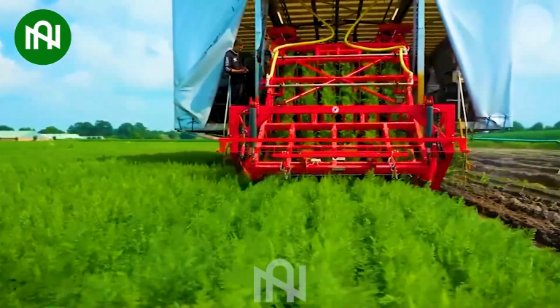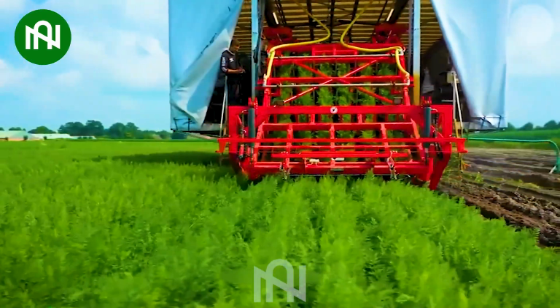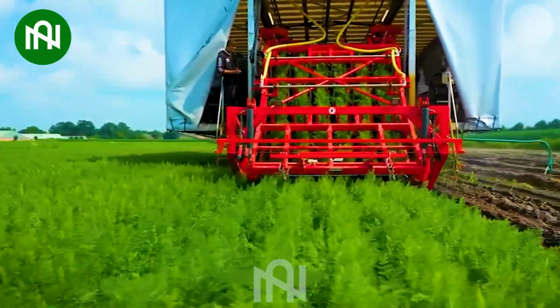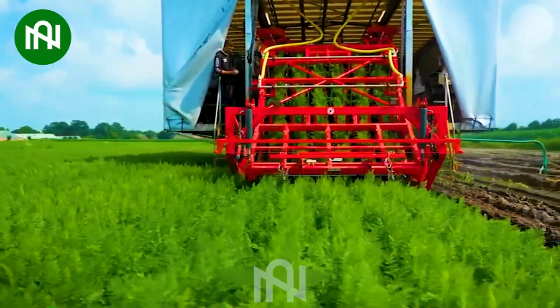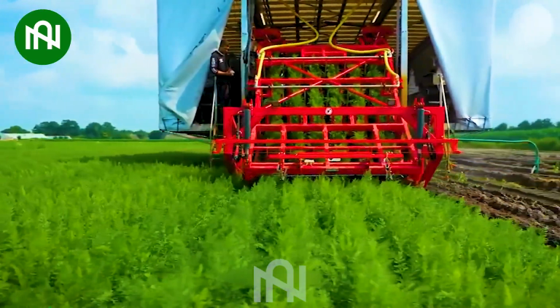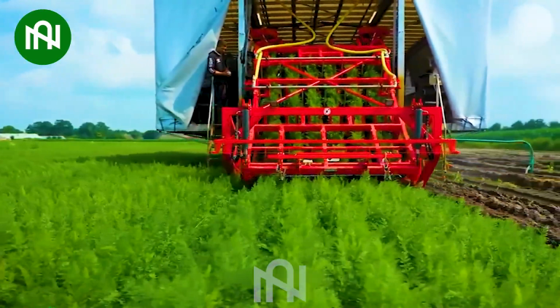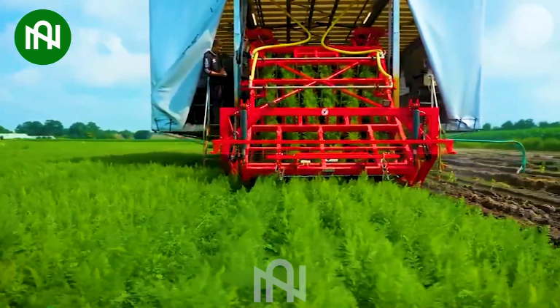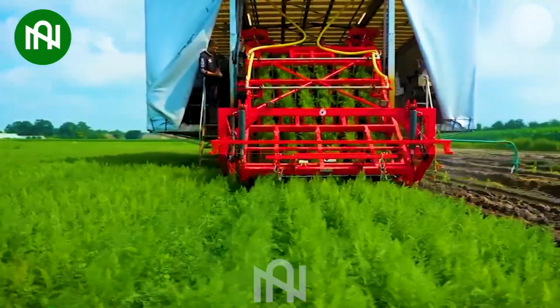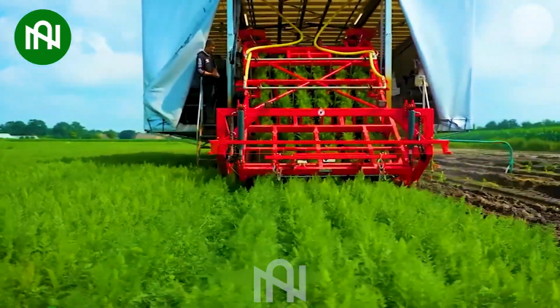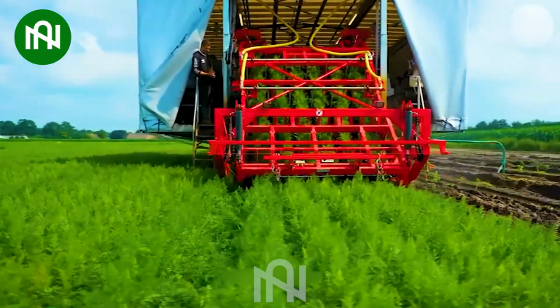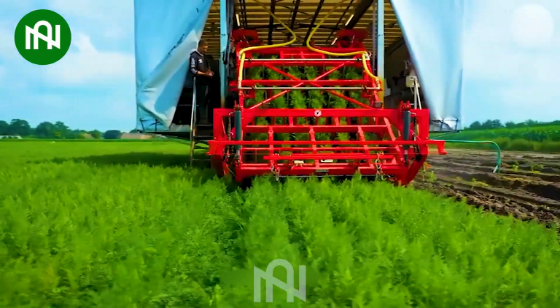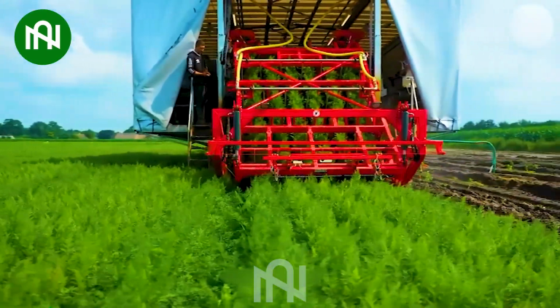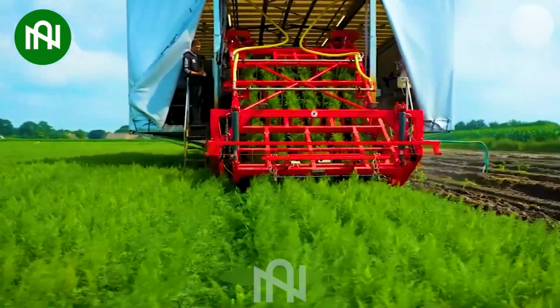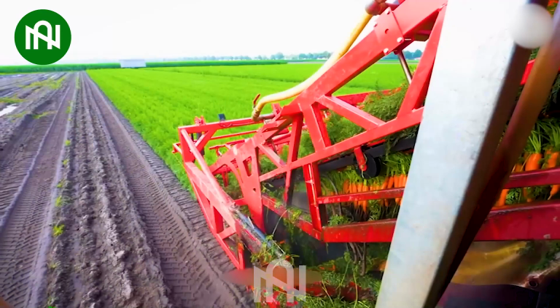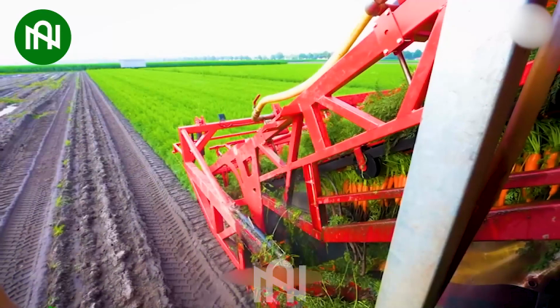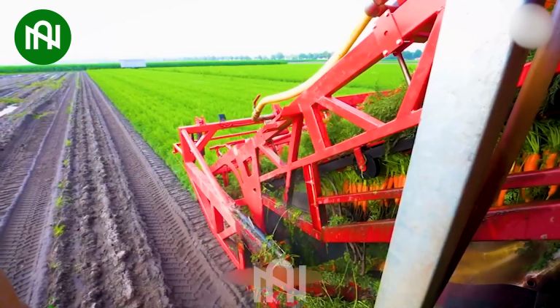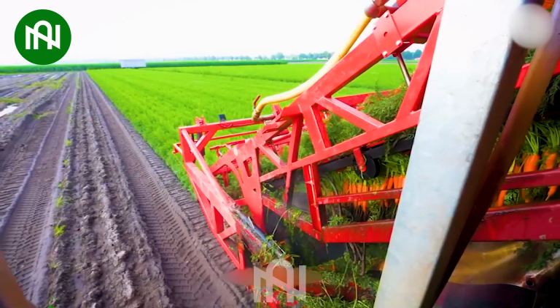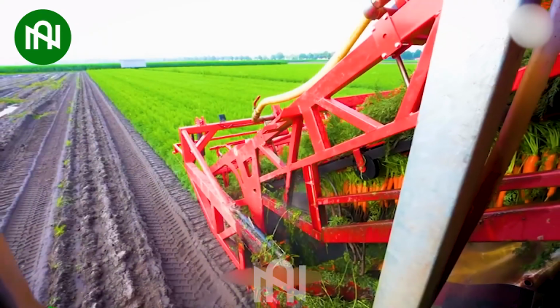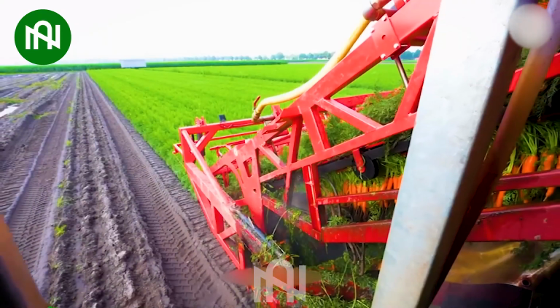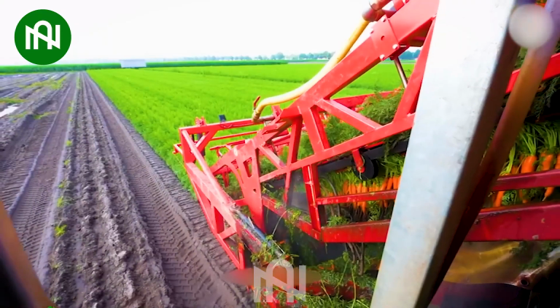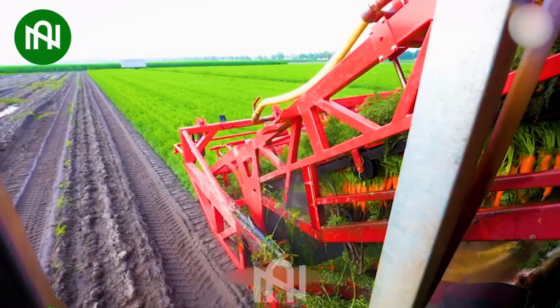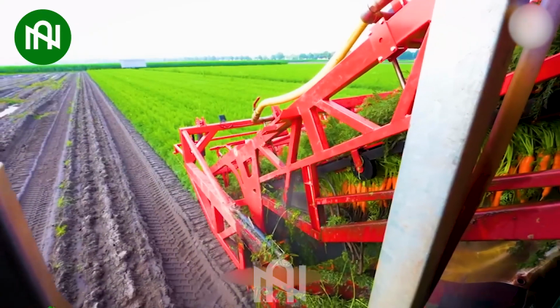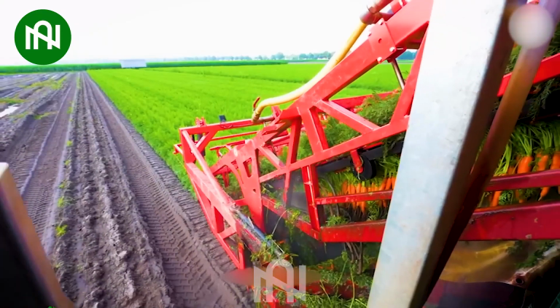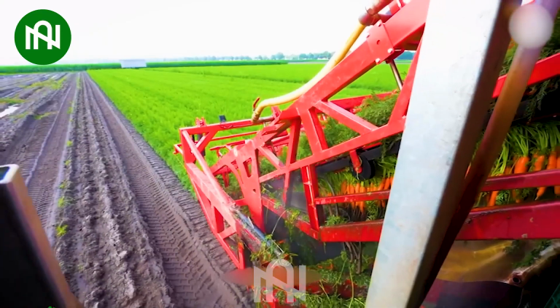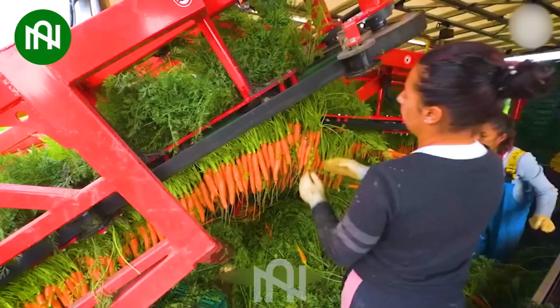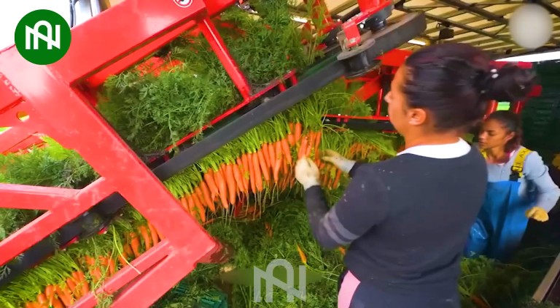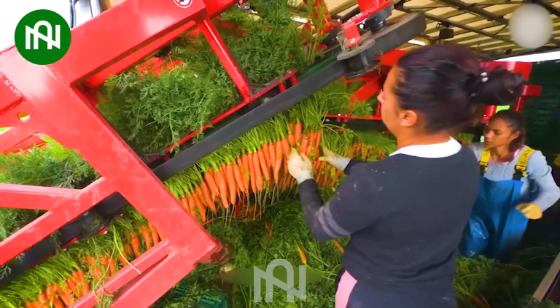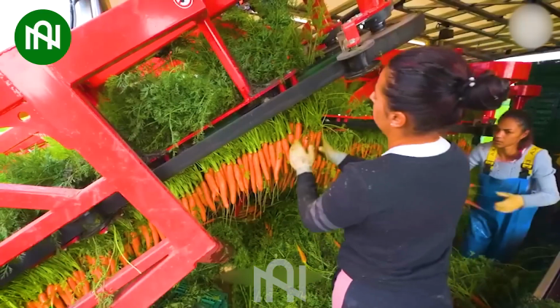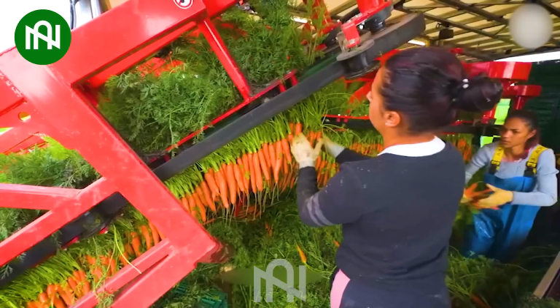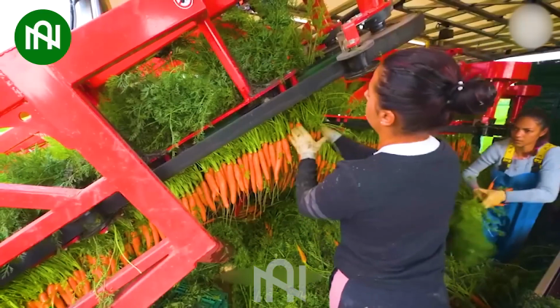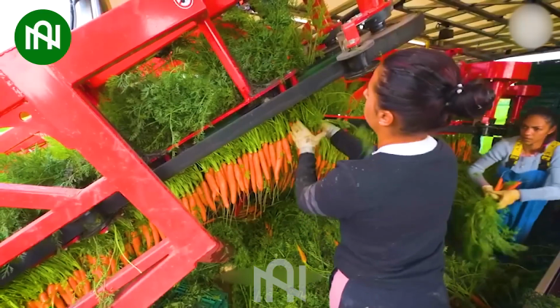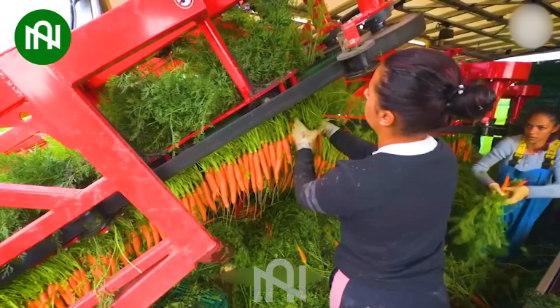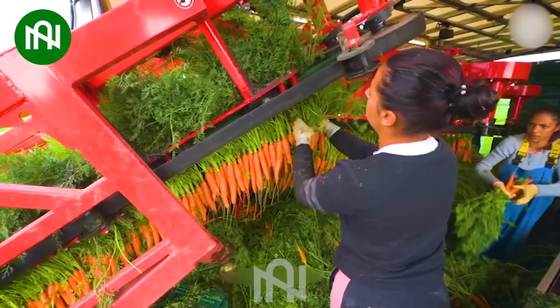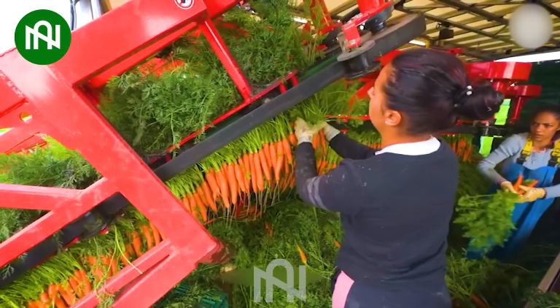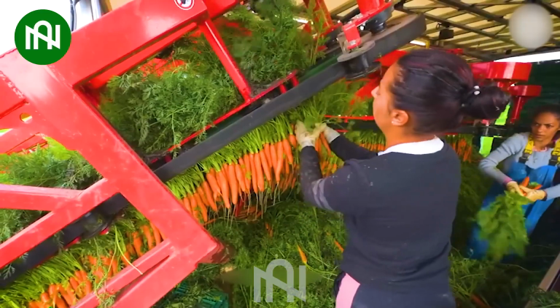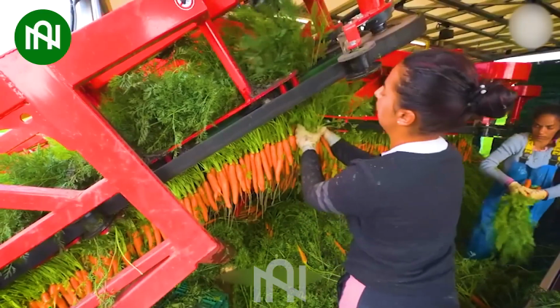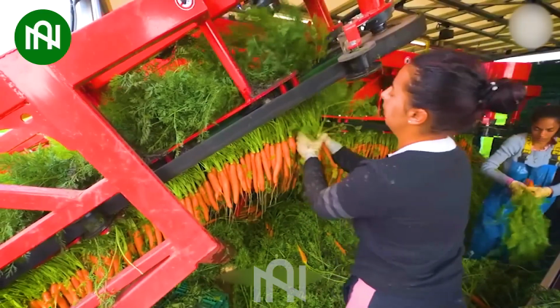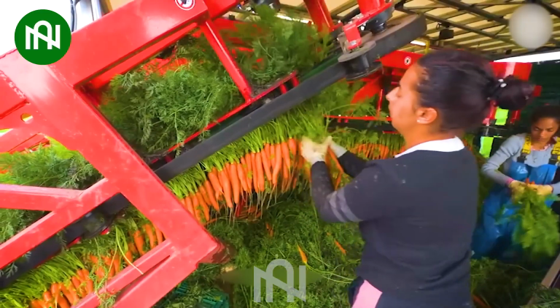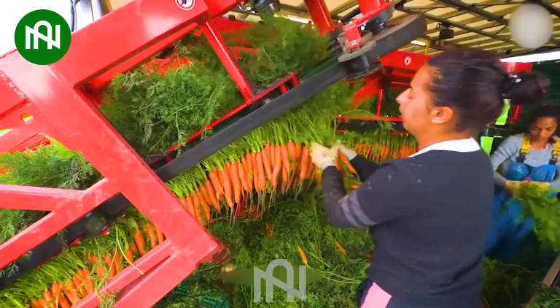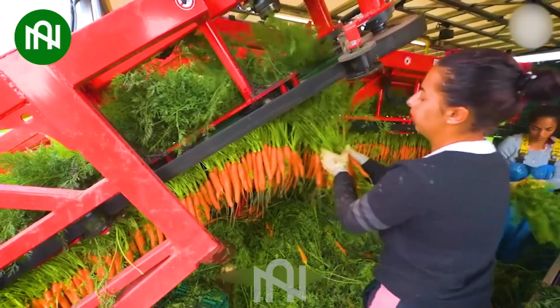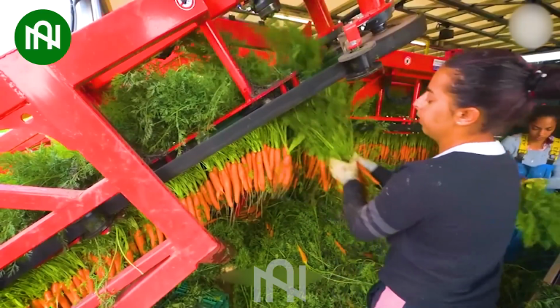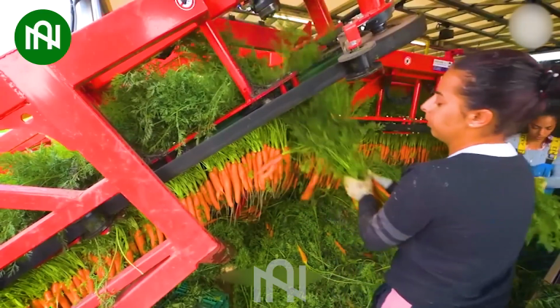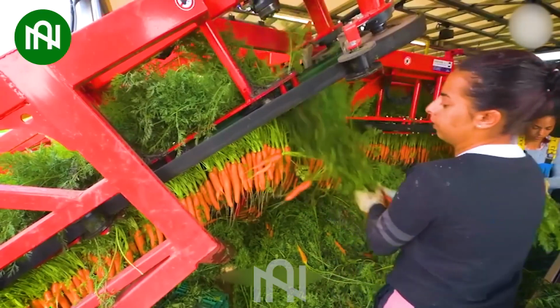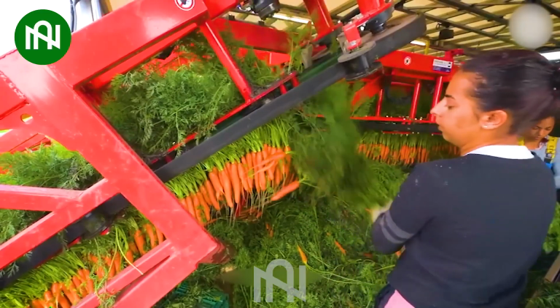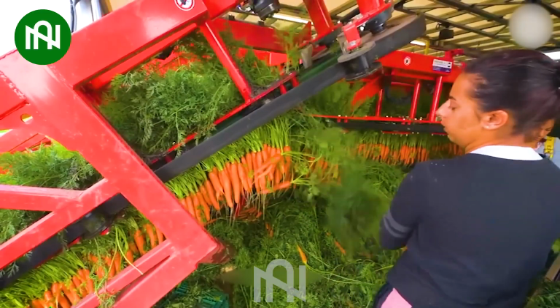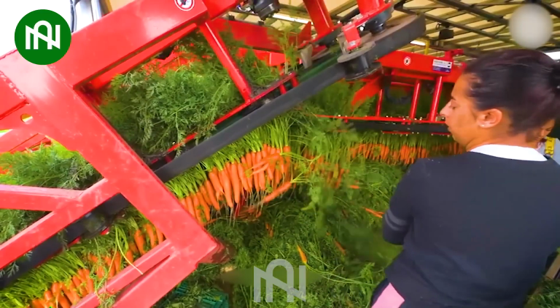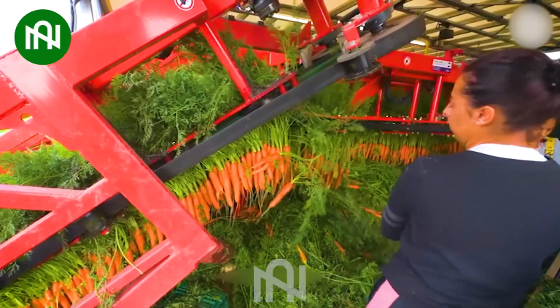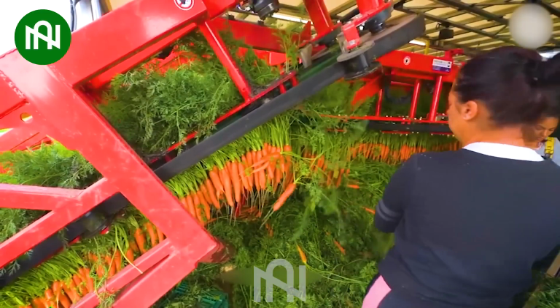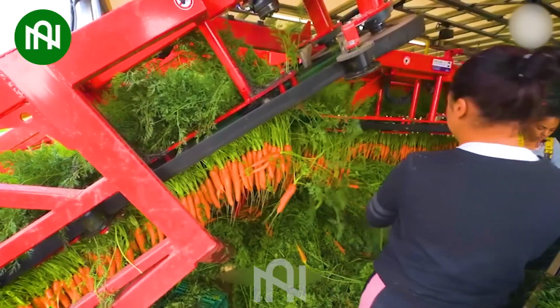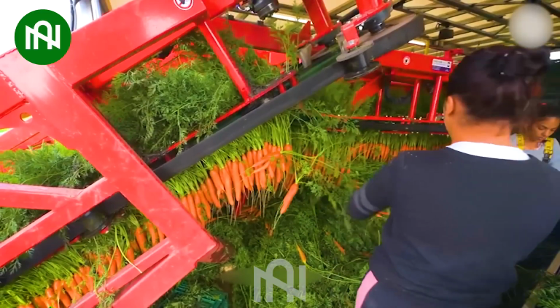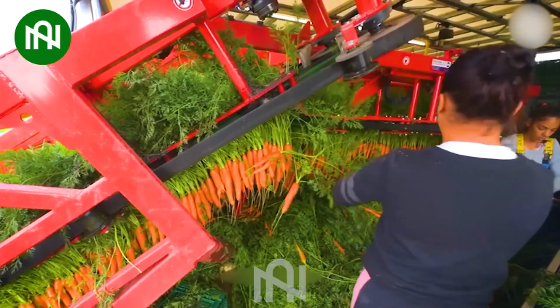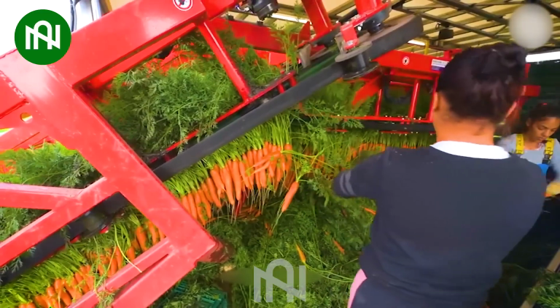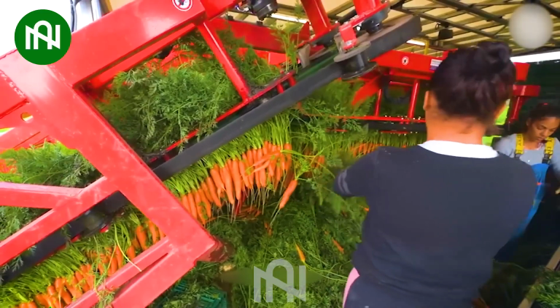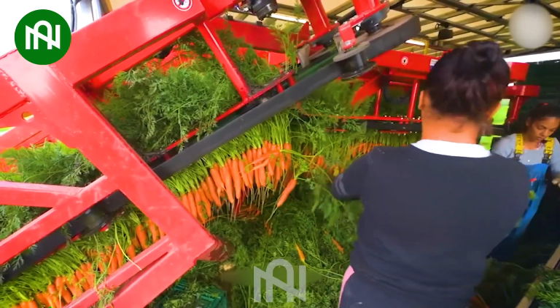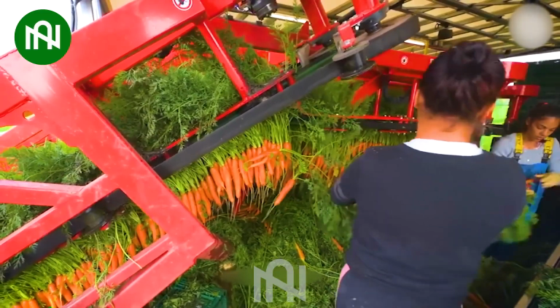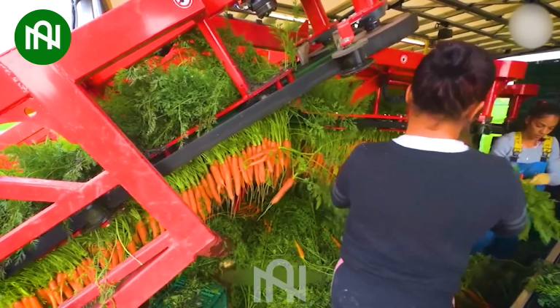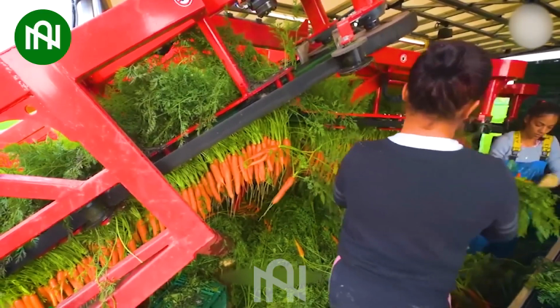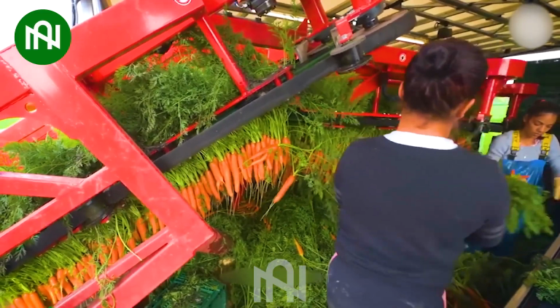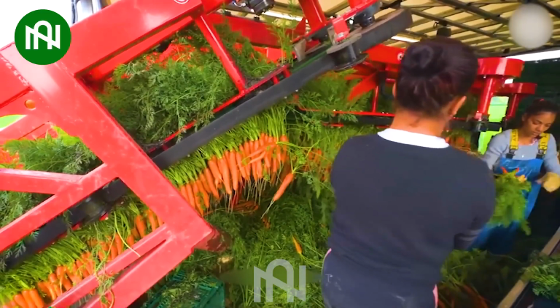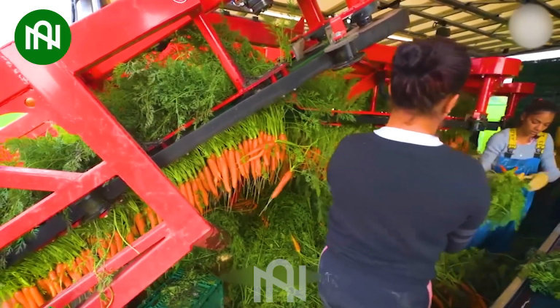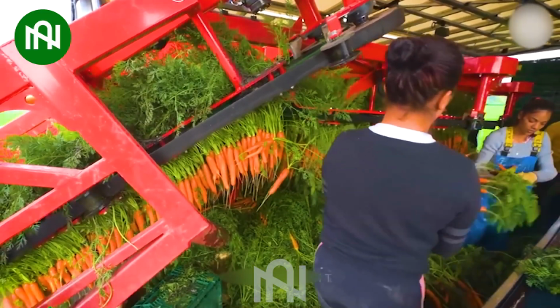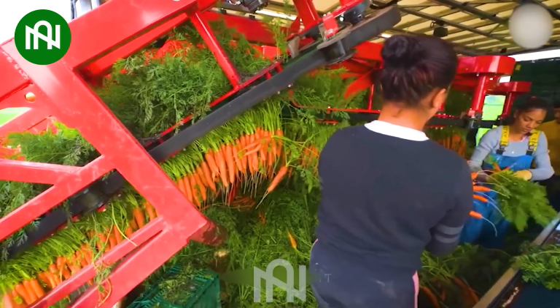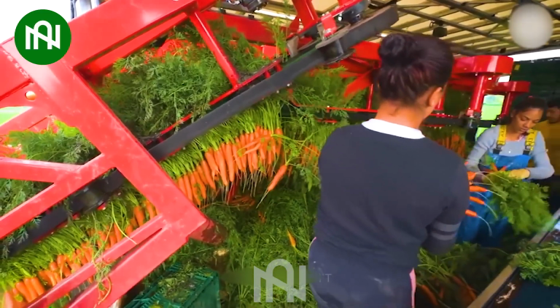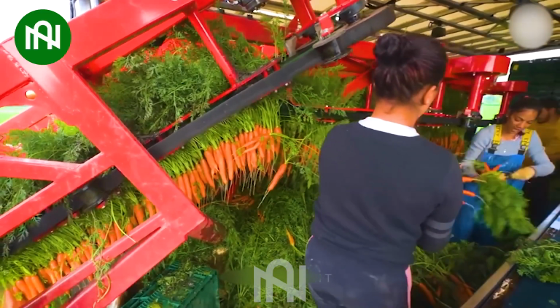The carrot harvest is in full swing, with the machine deftly plucking those vibrant orange gems from the earth.